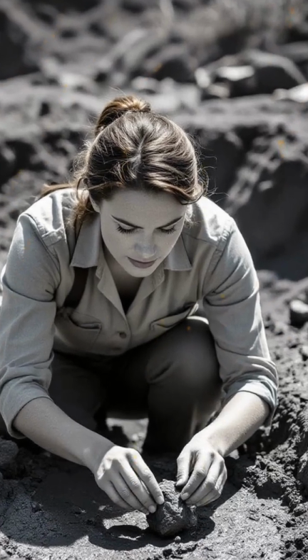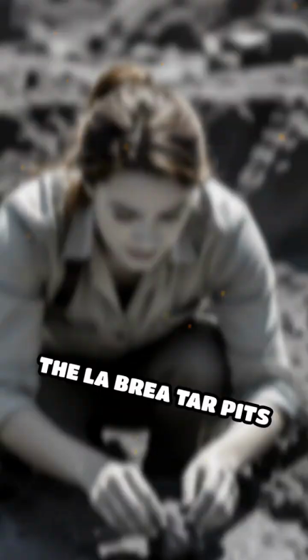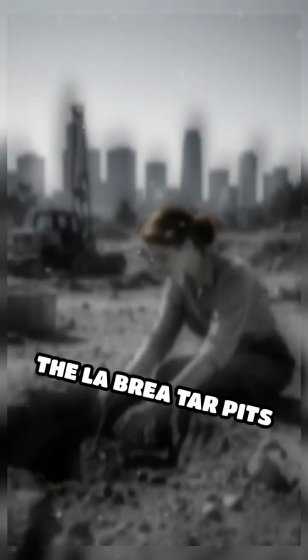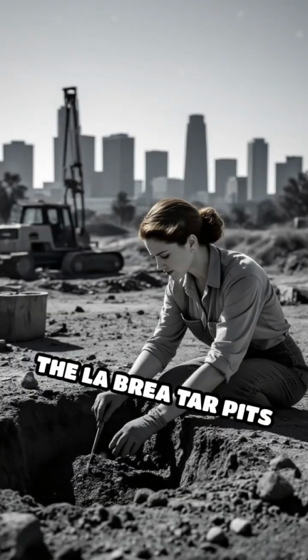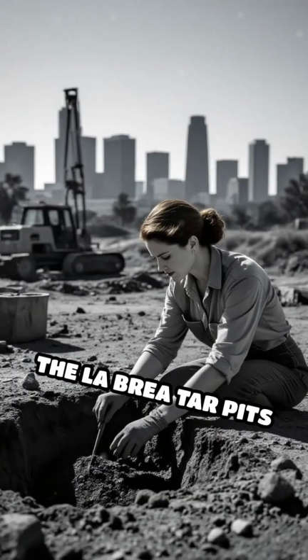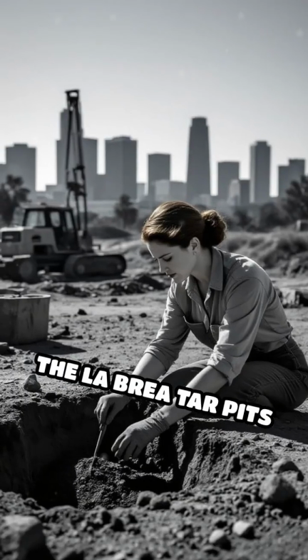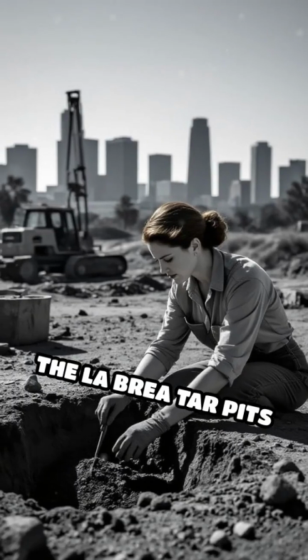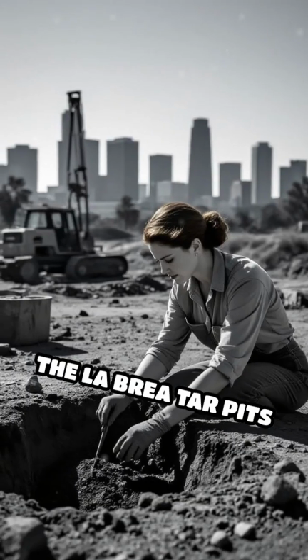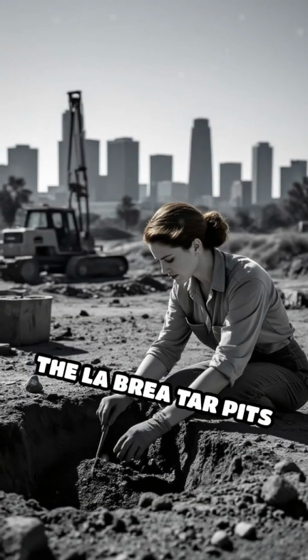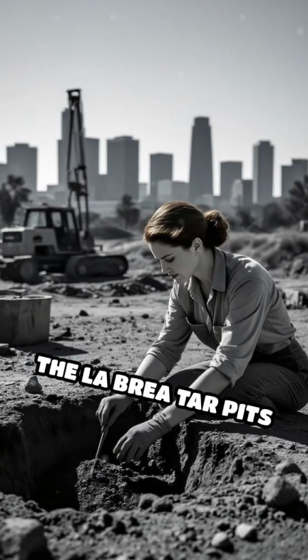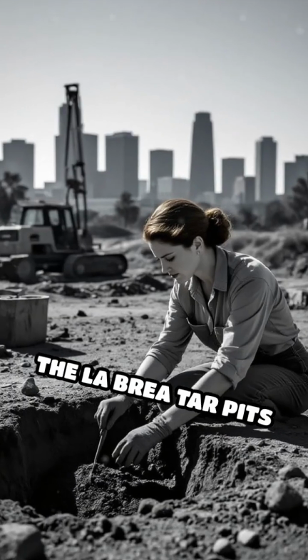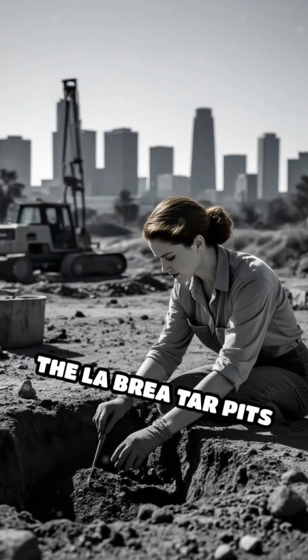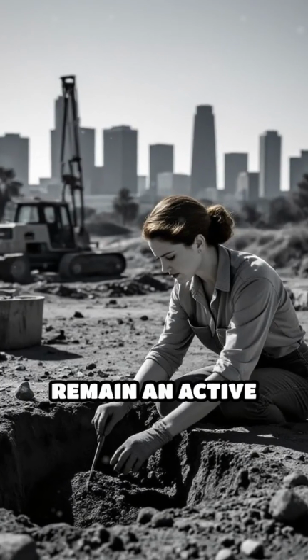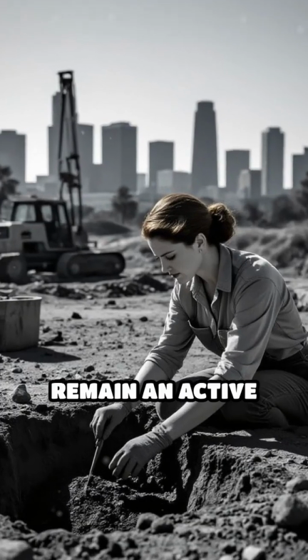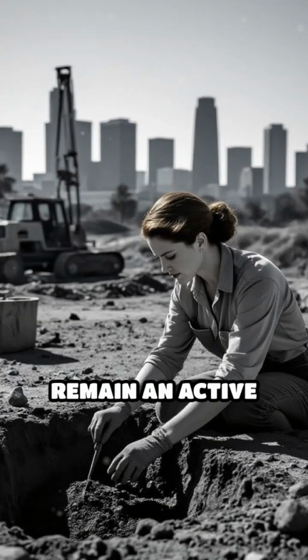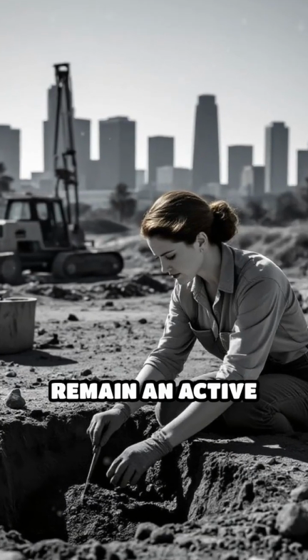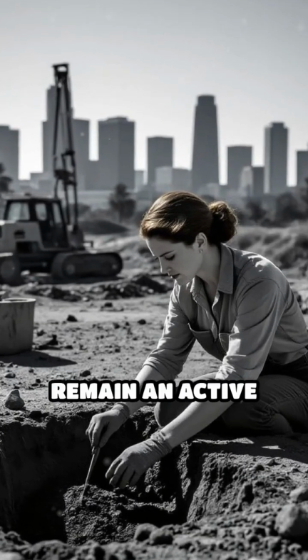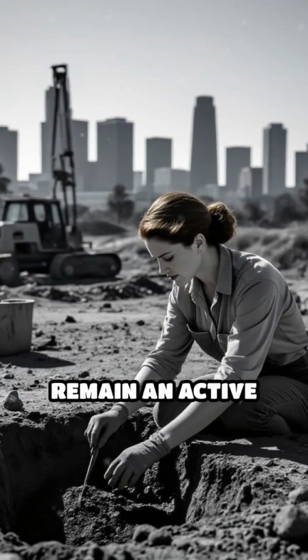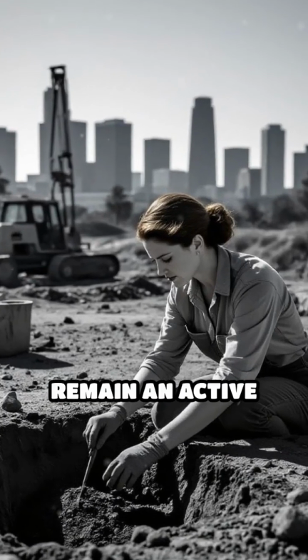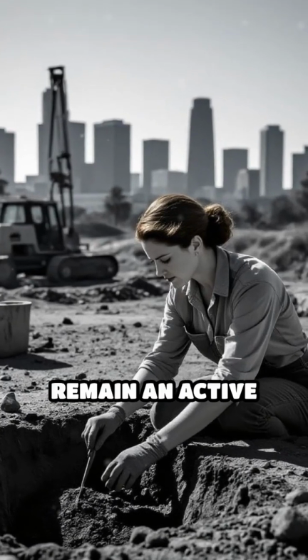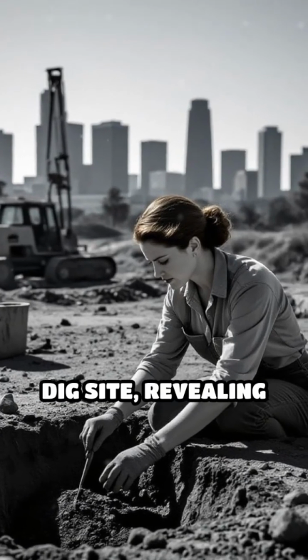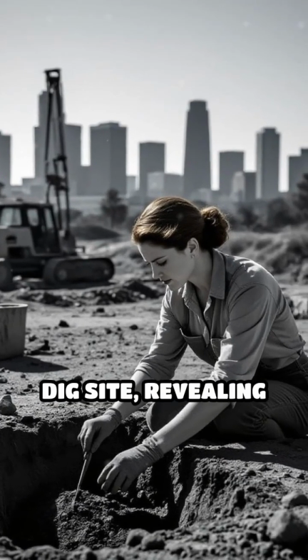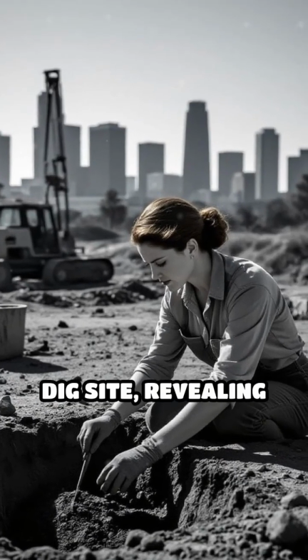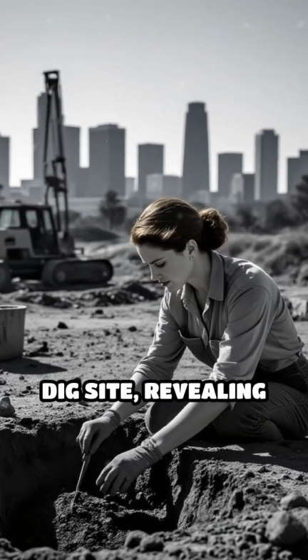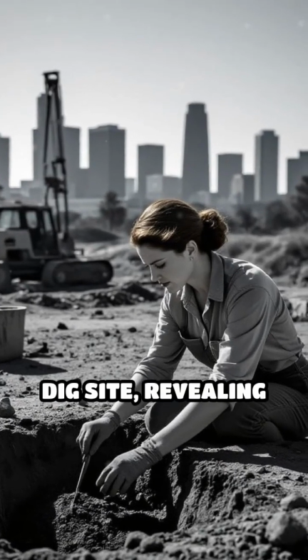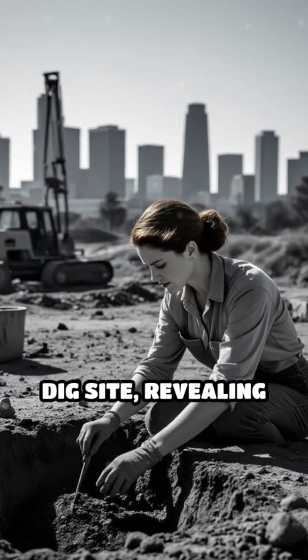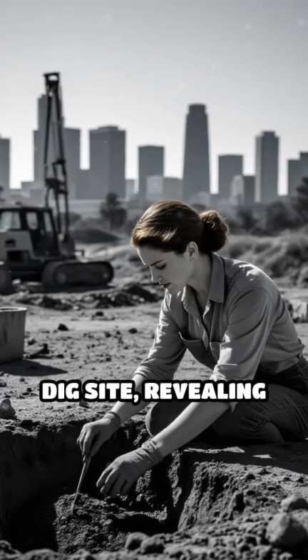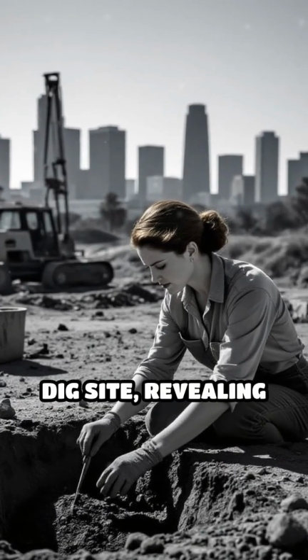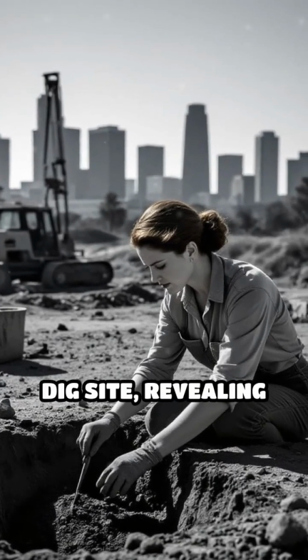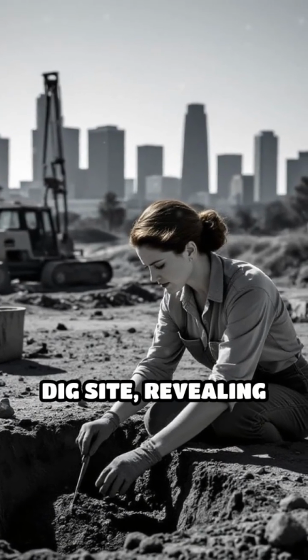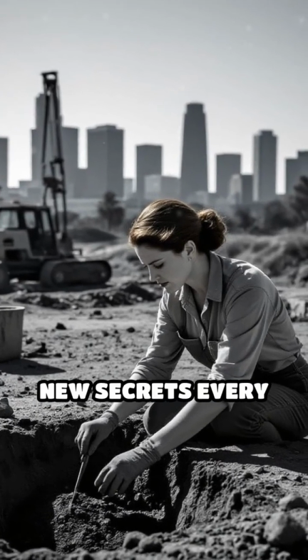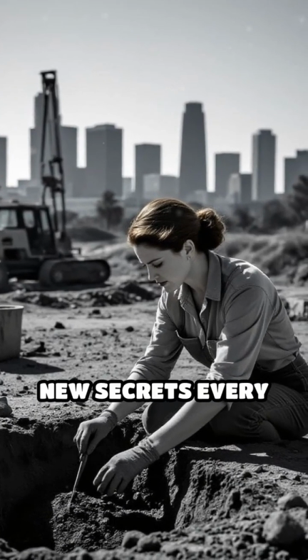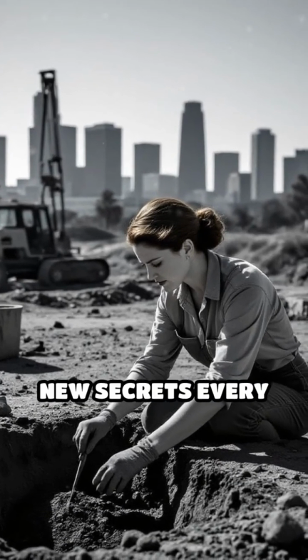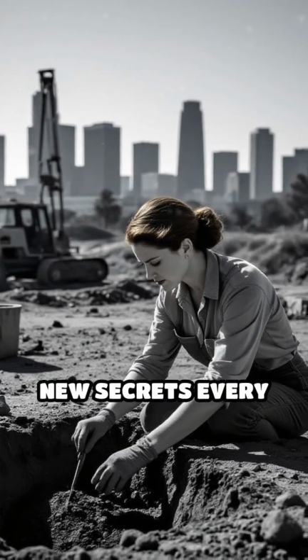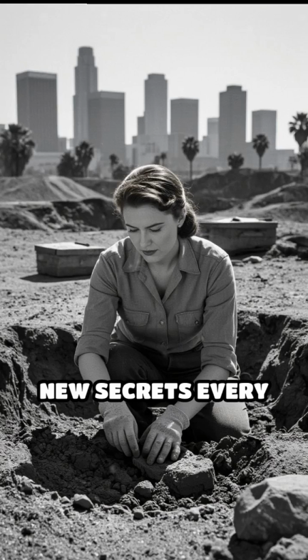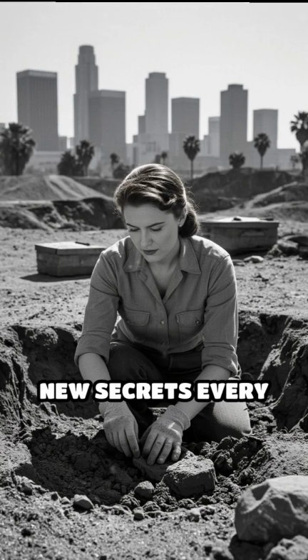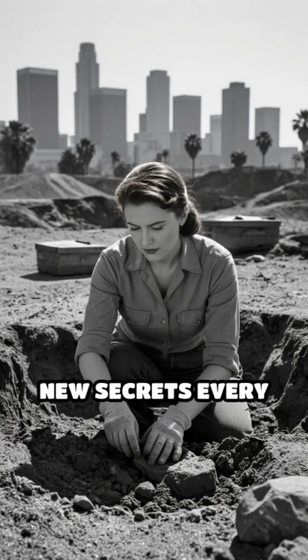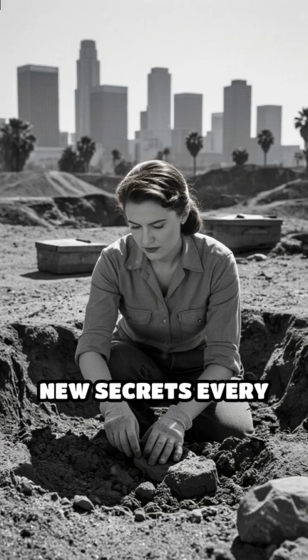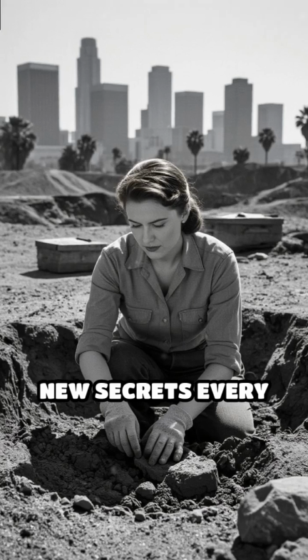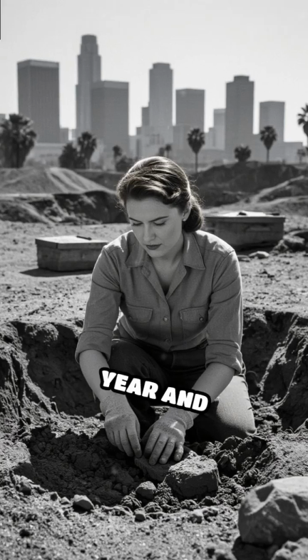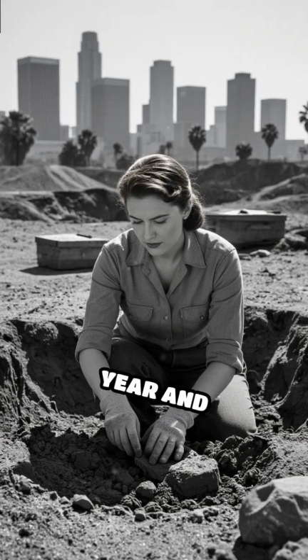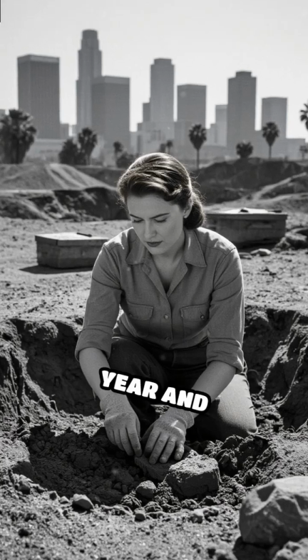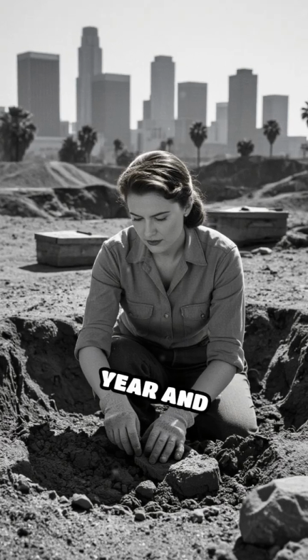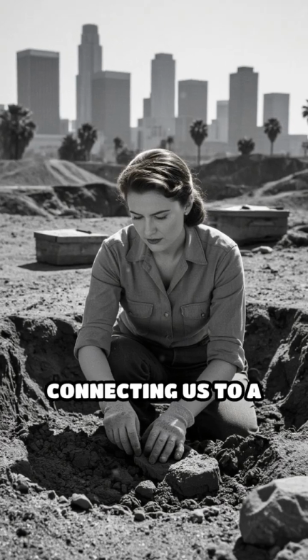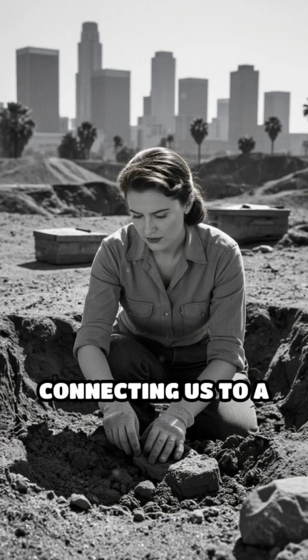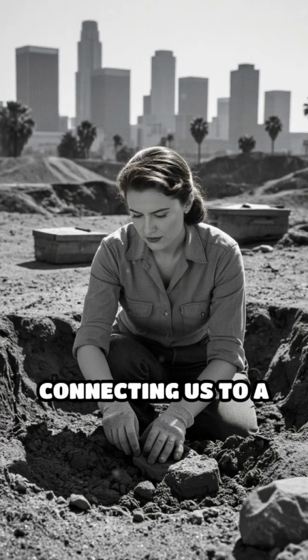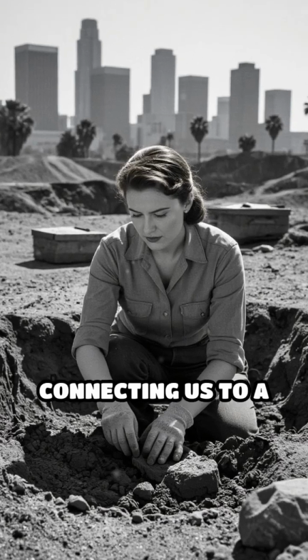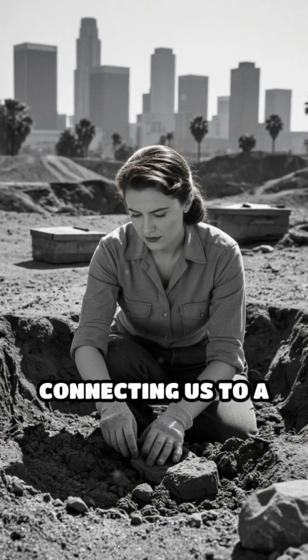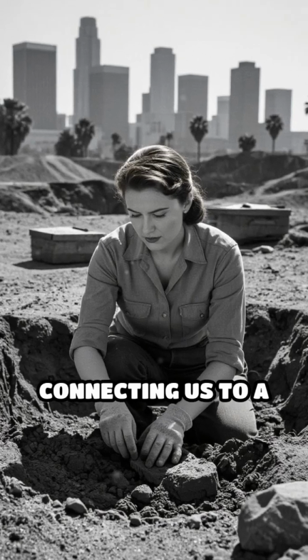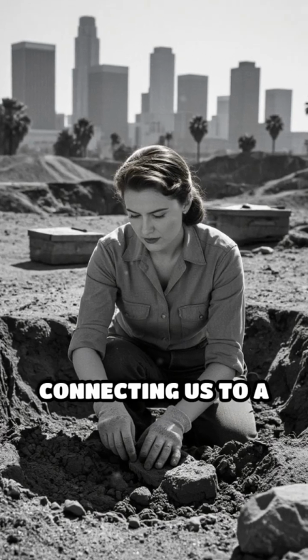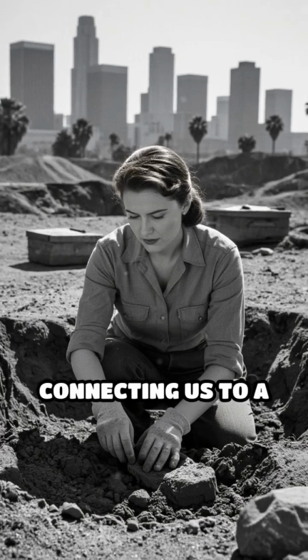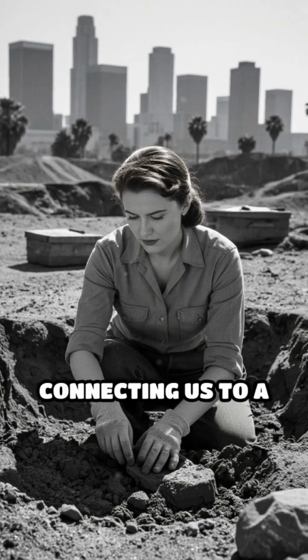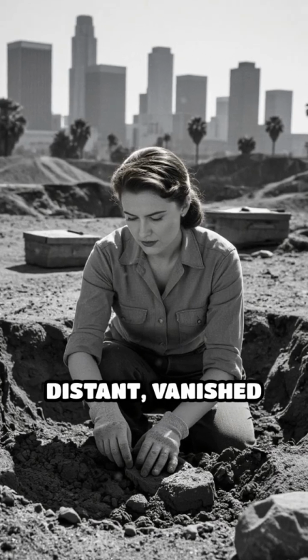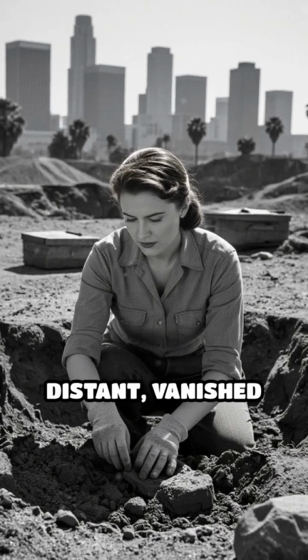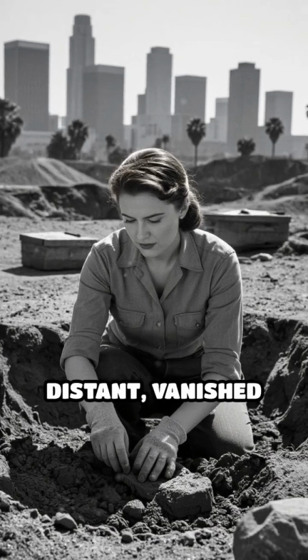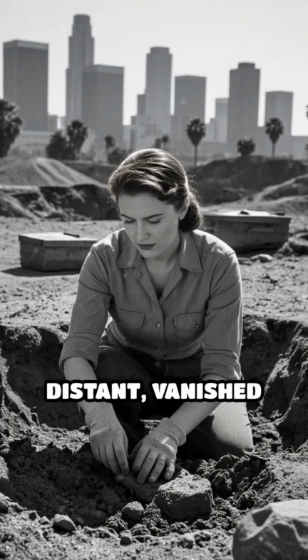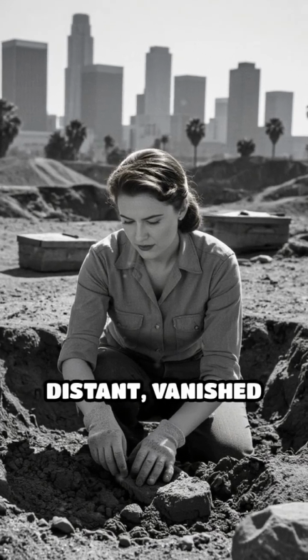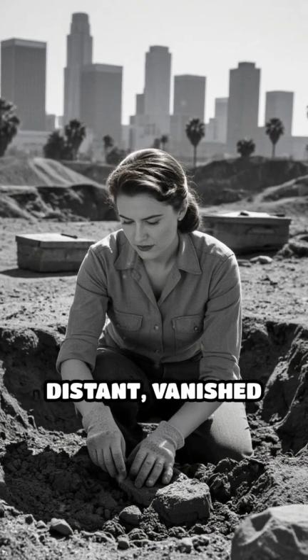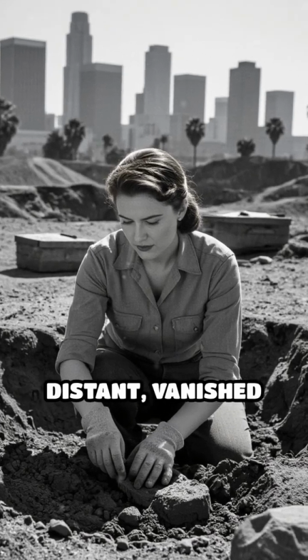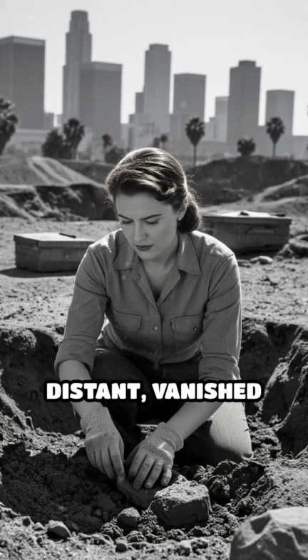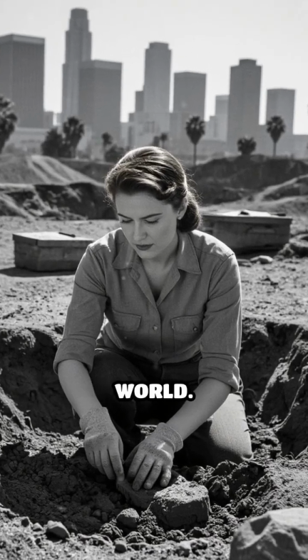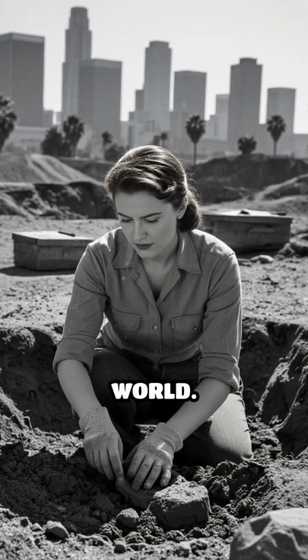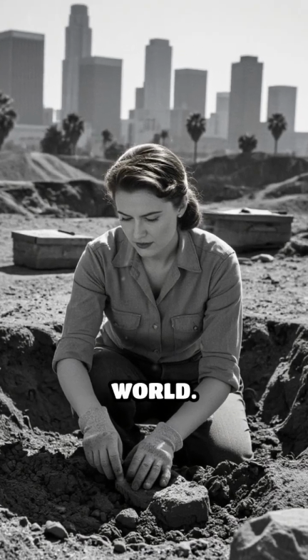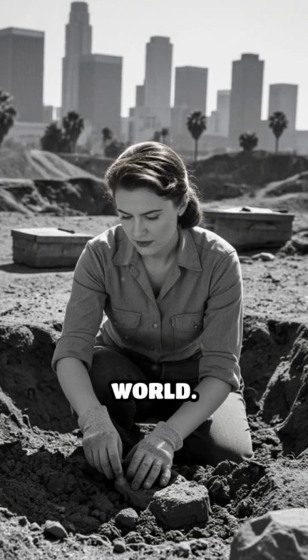The La Brea Tar Pits remain an active dig site, revealing new secrets every year and connecting us to a distant, vanished world.